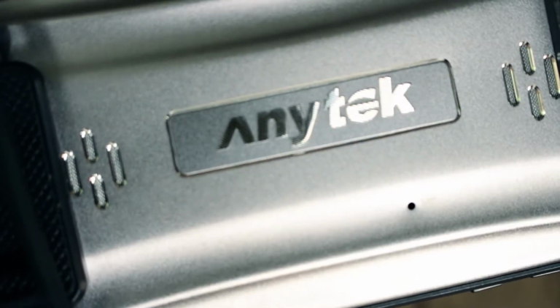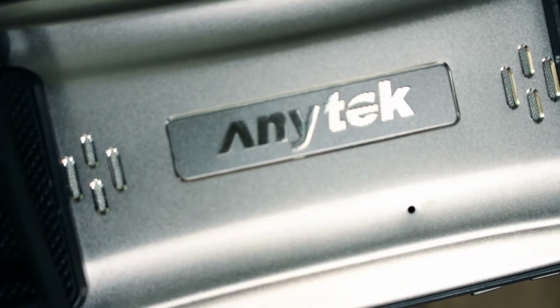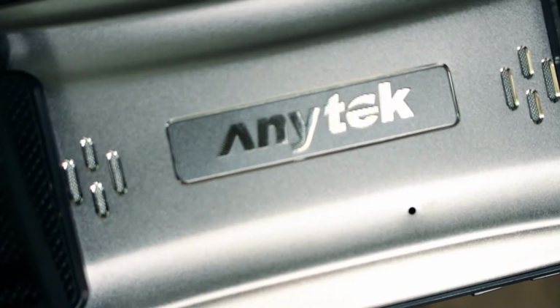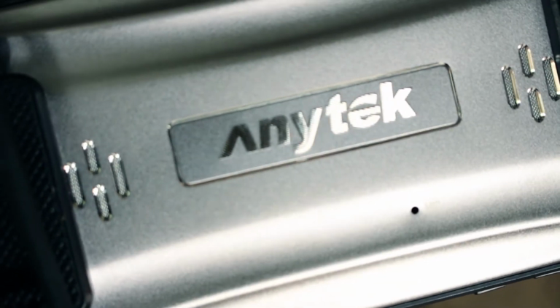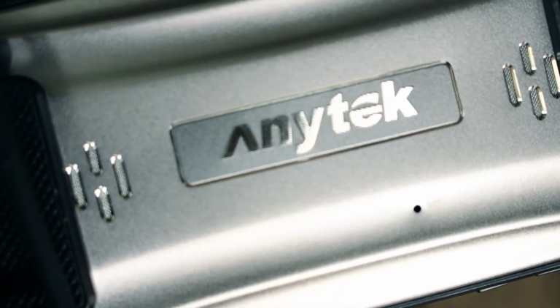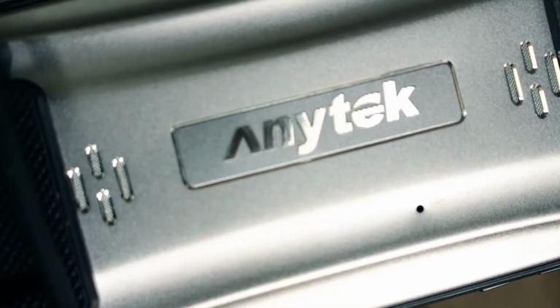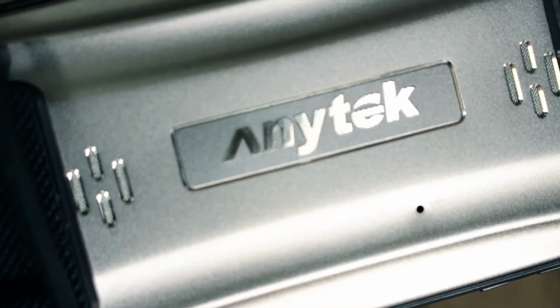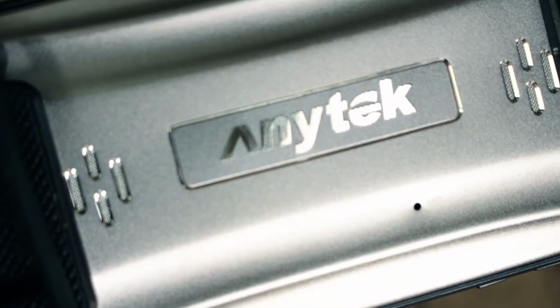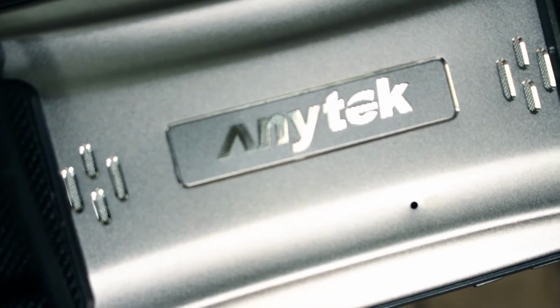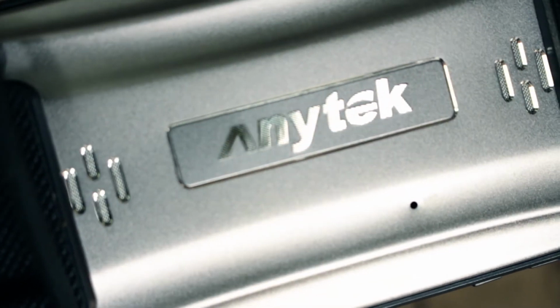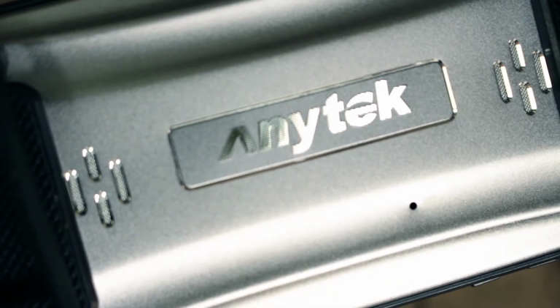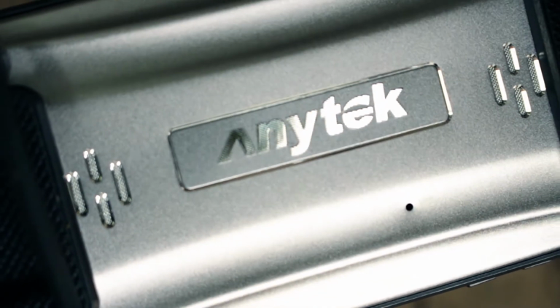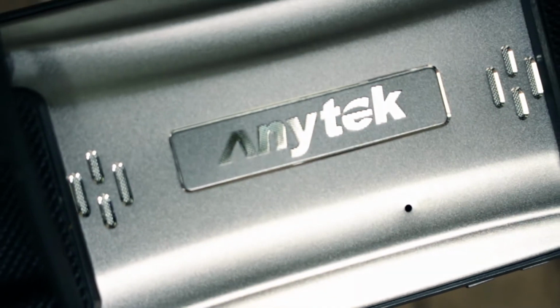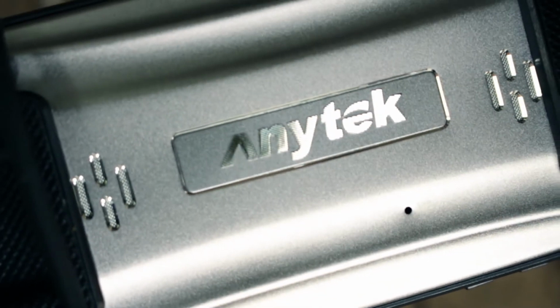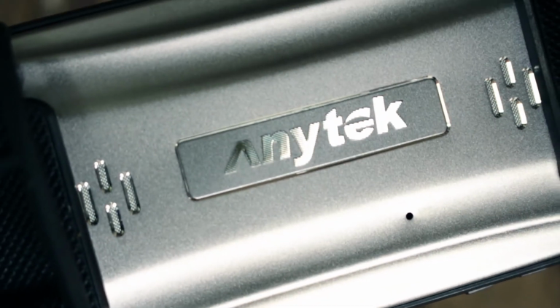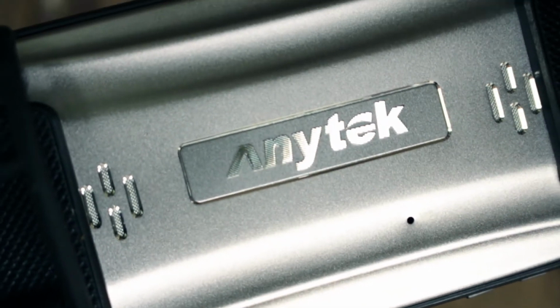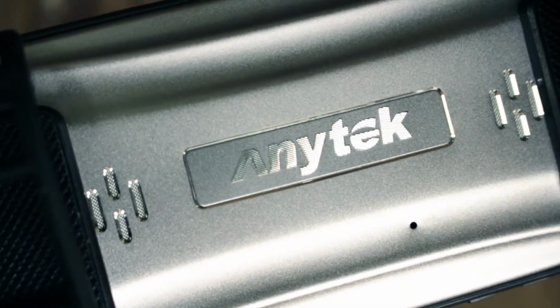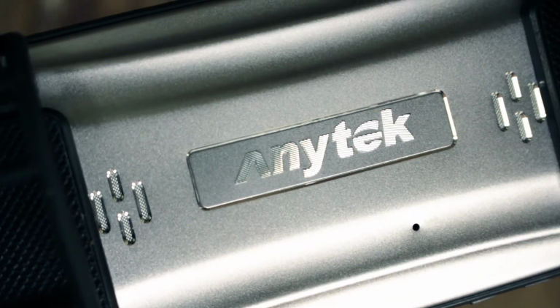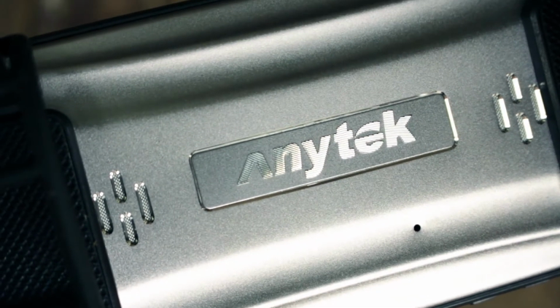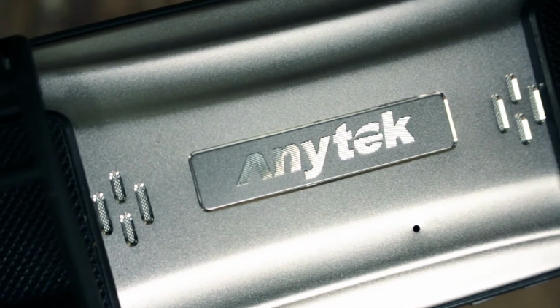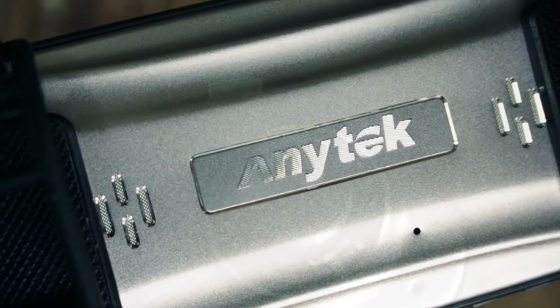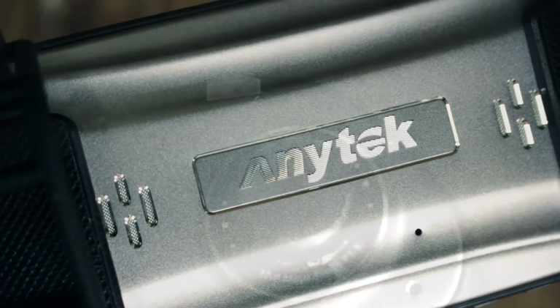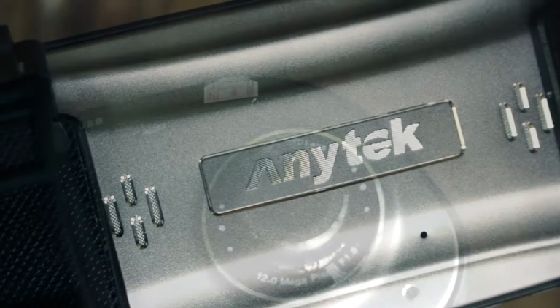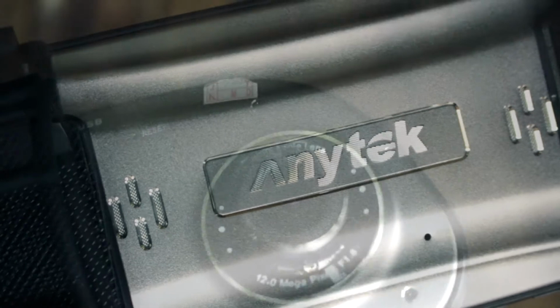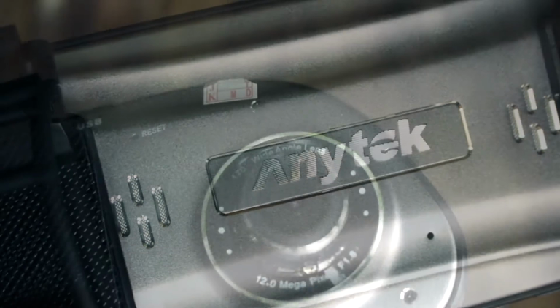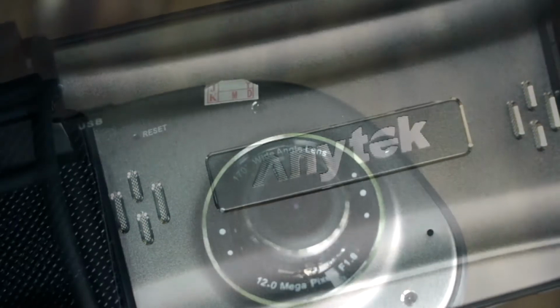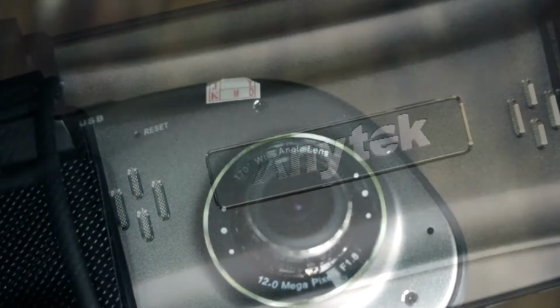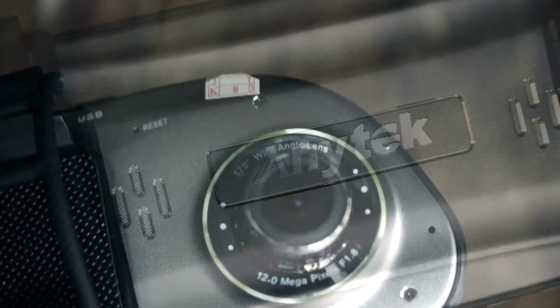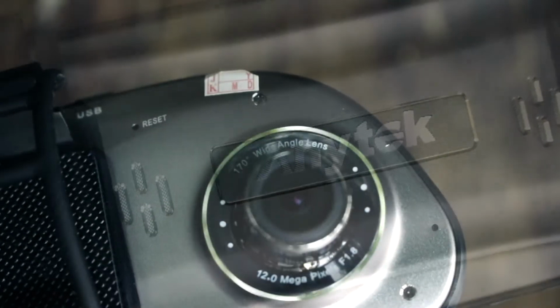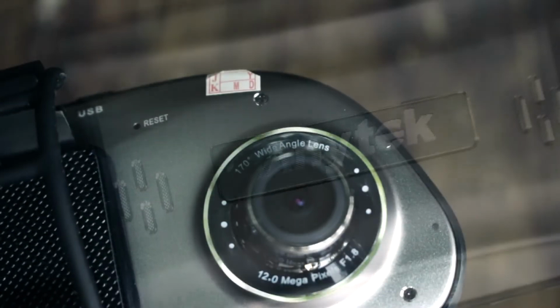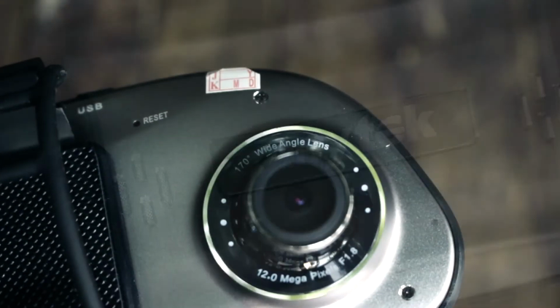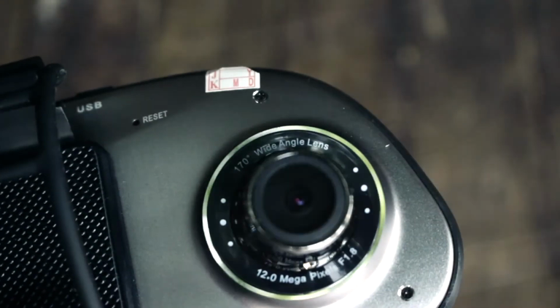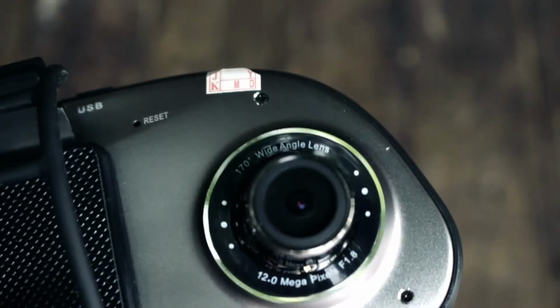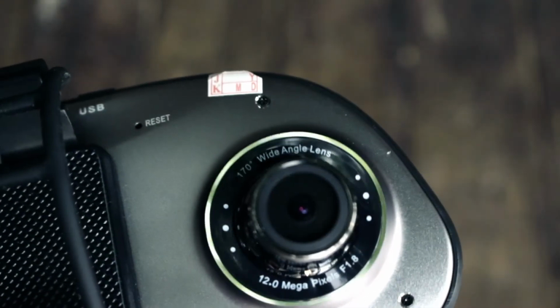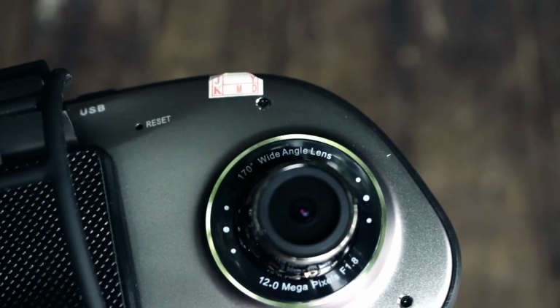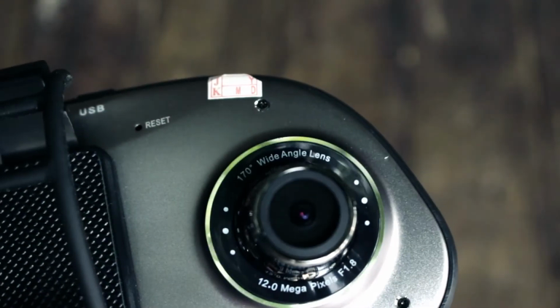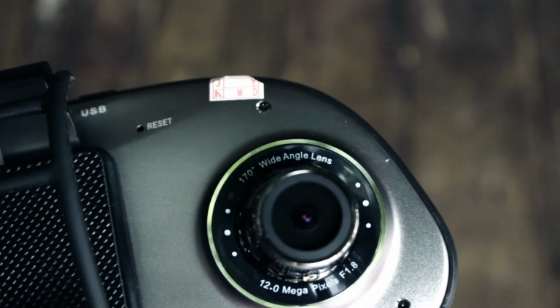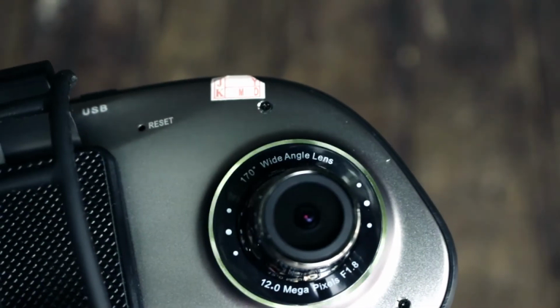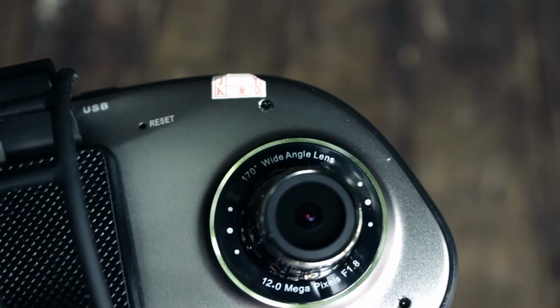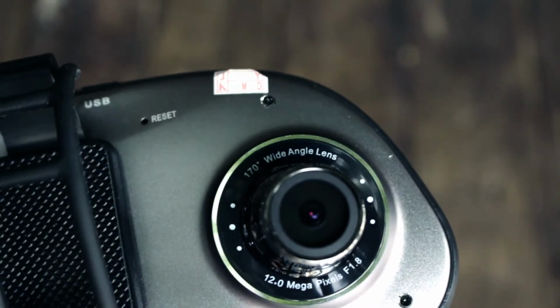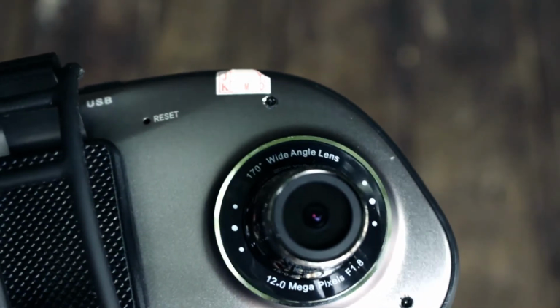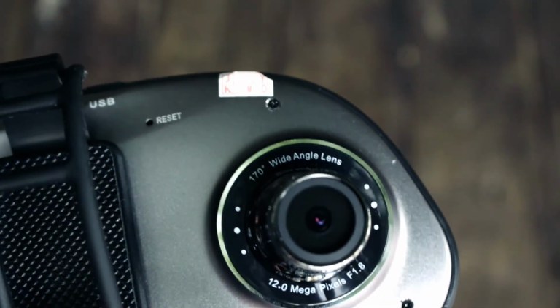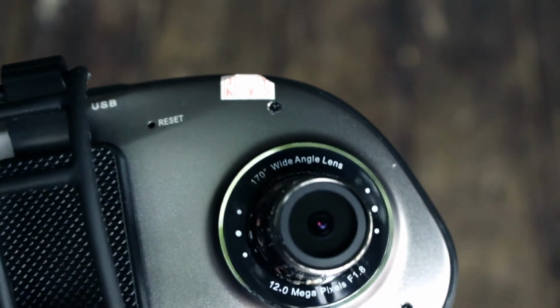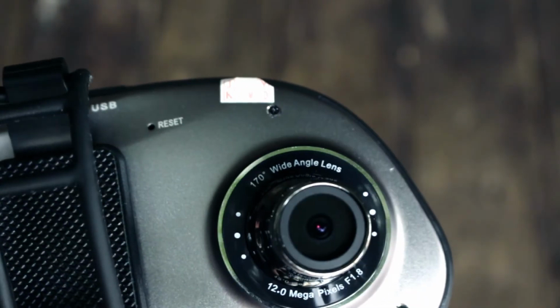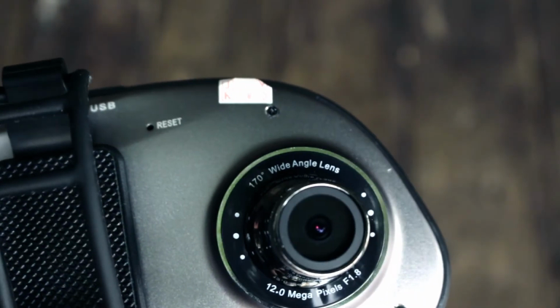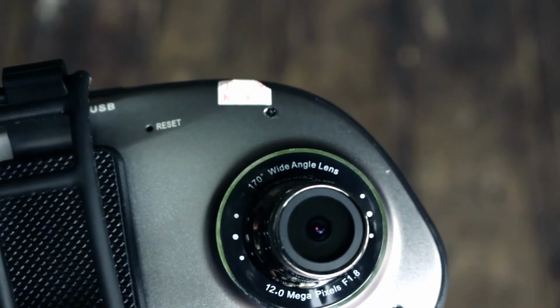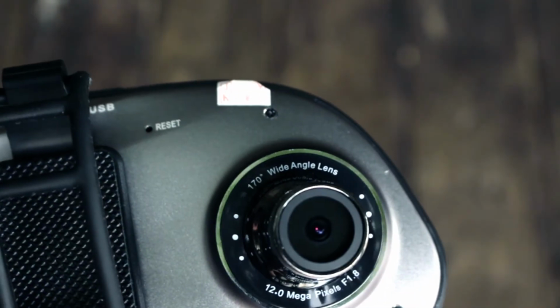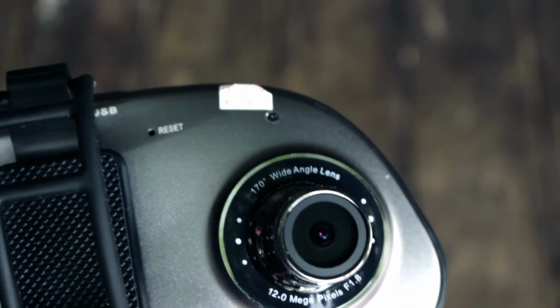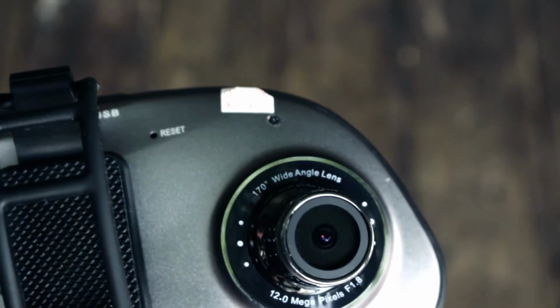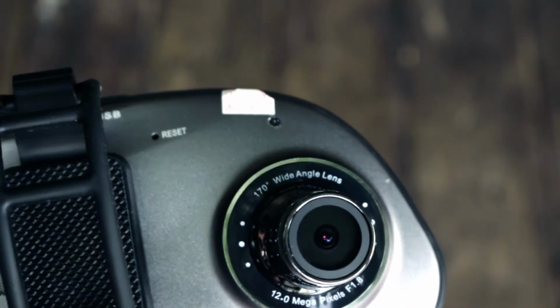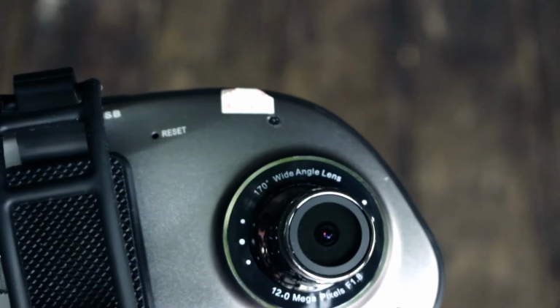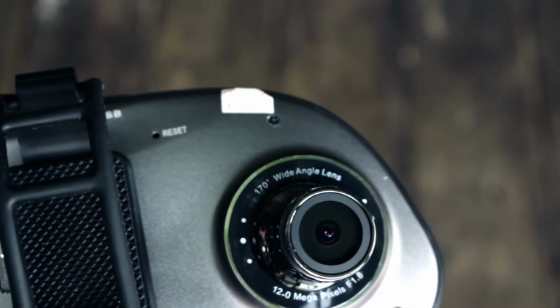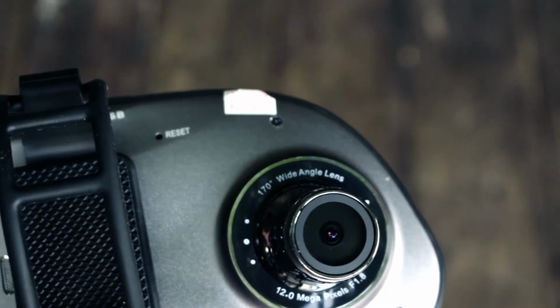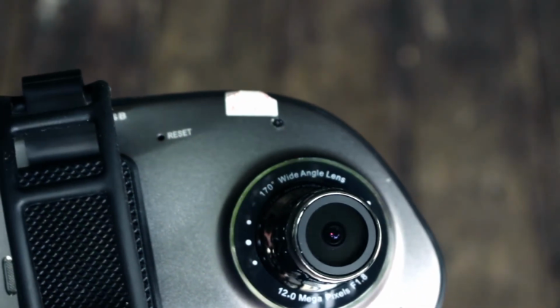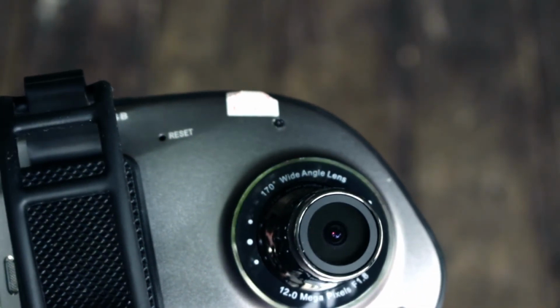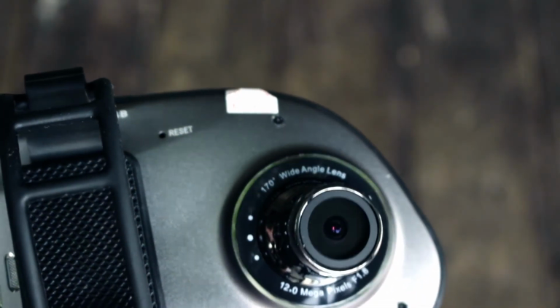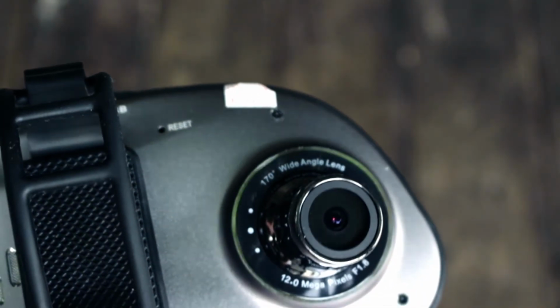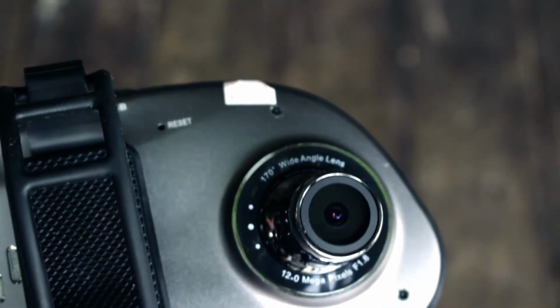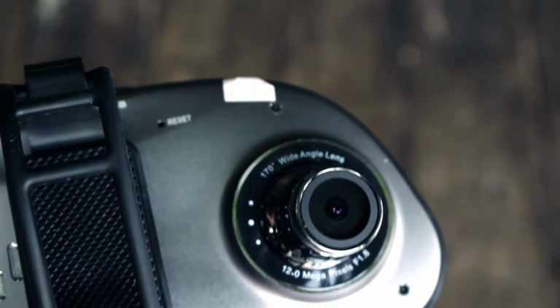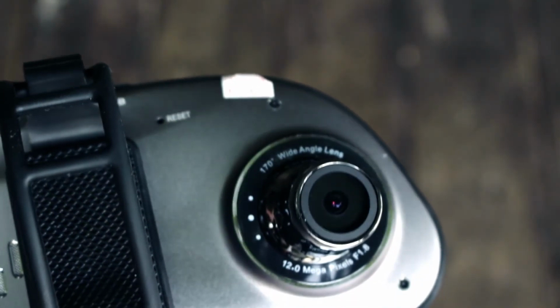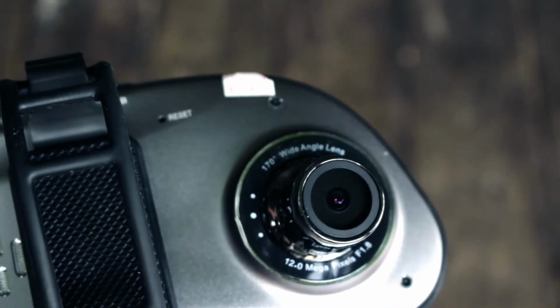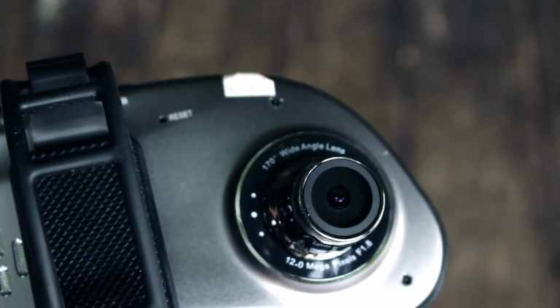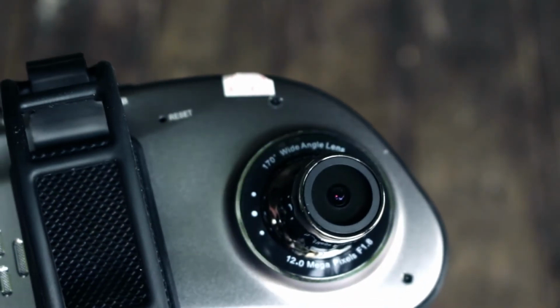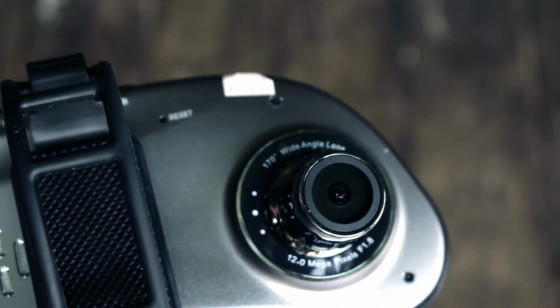On the back of the camera, you will find the reset button and the built-in mic as well as the 12 megapixel camera.